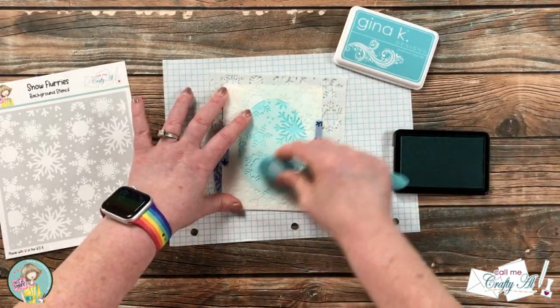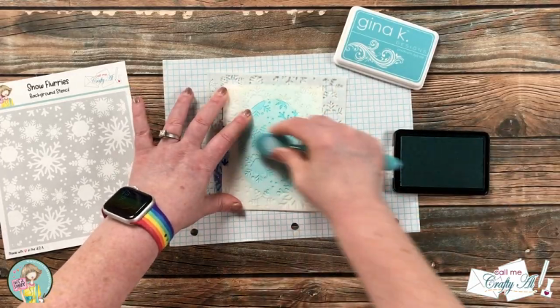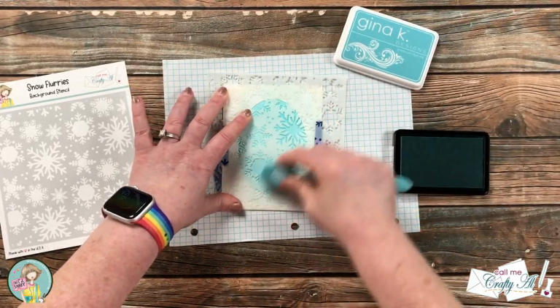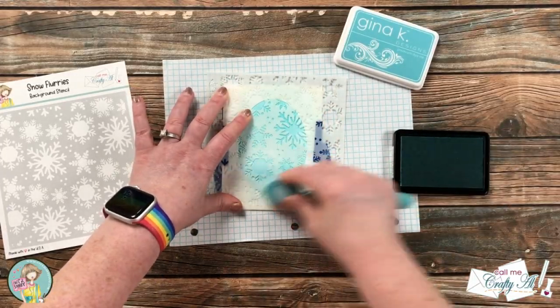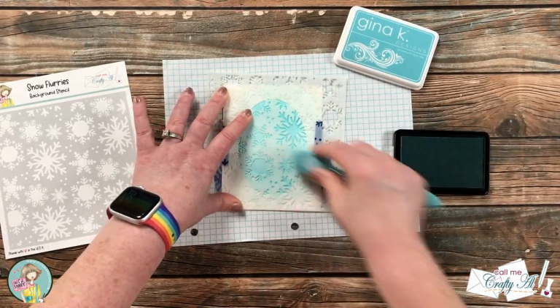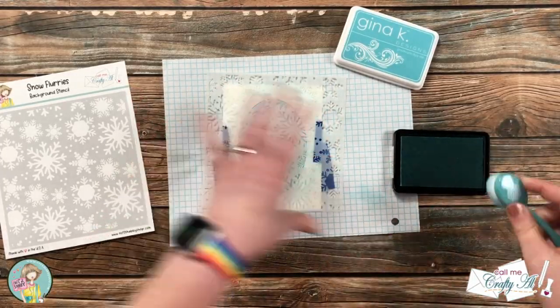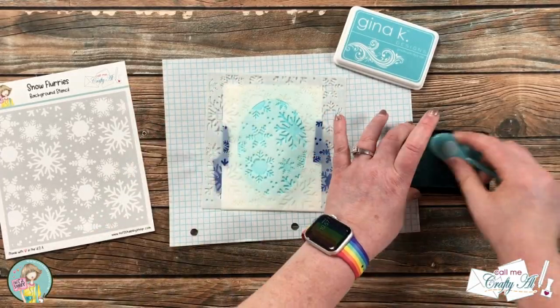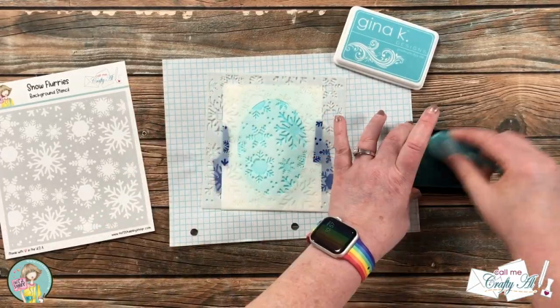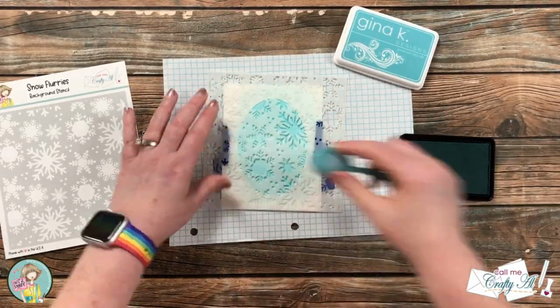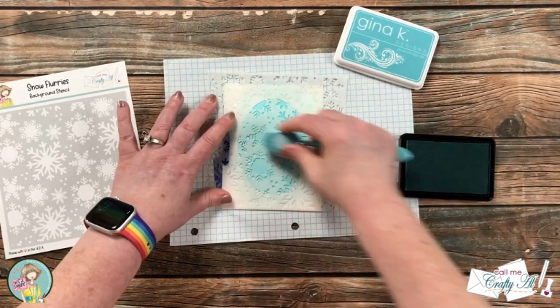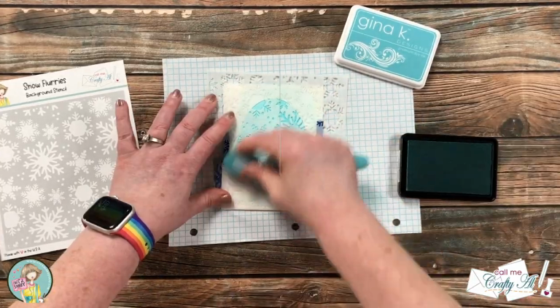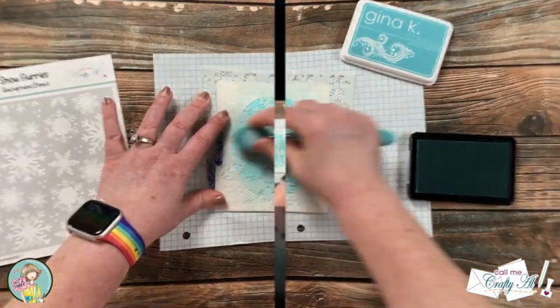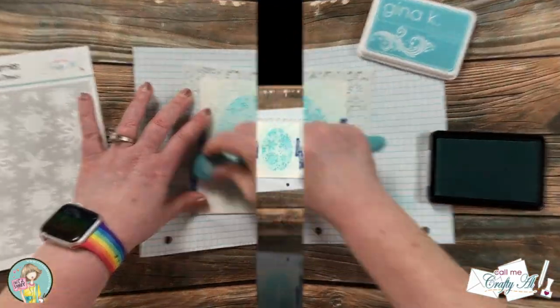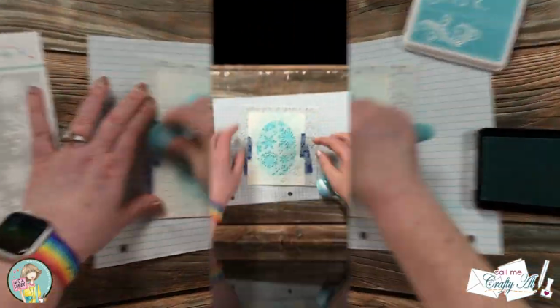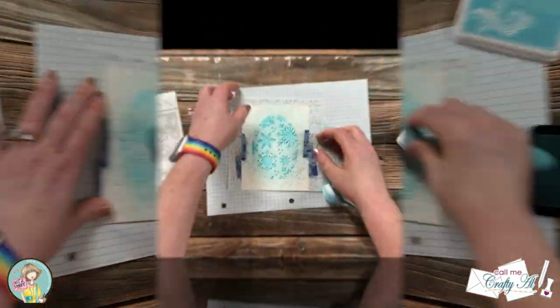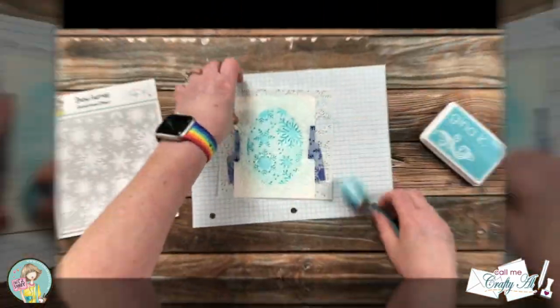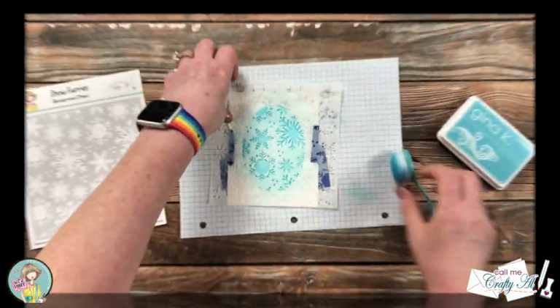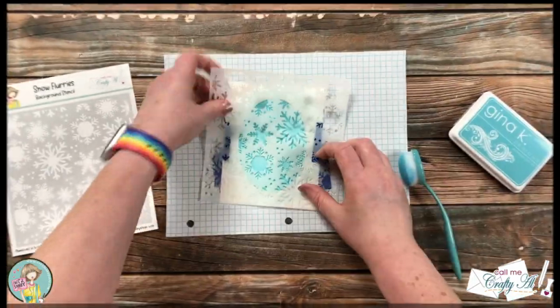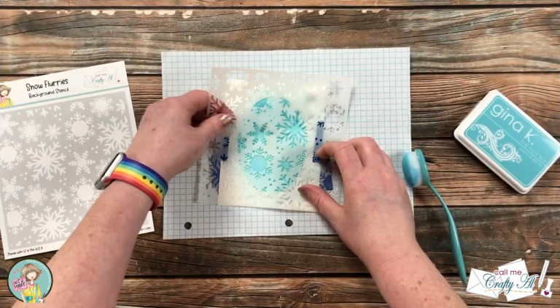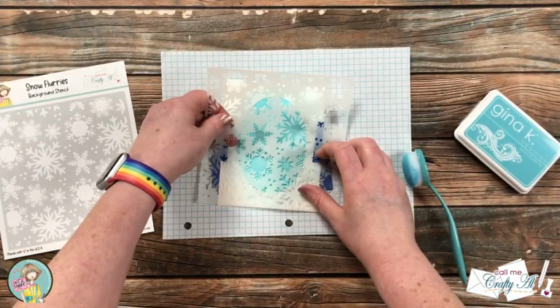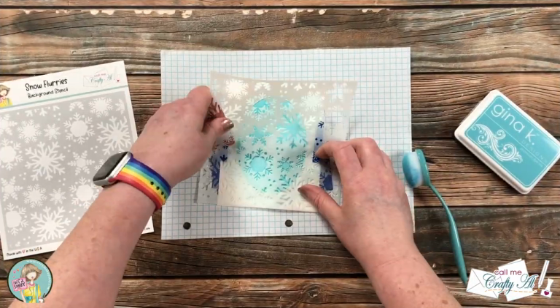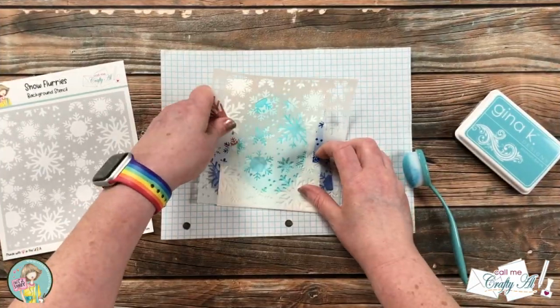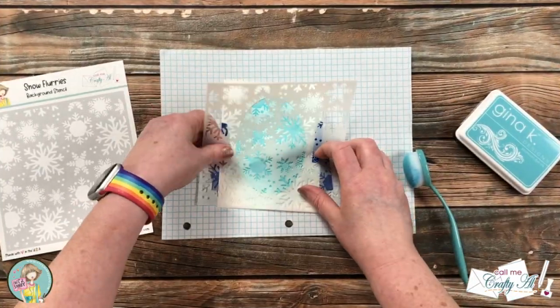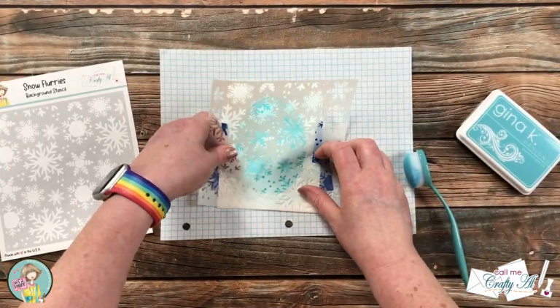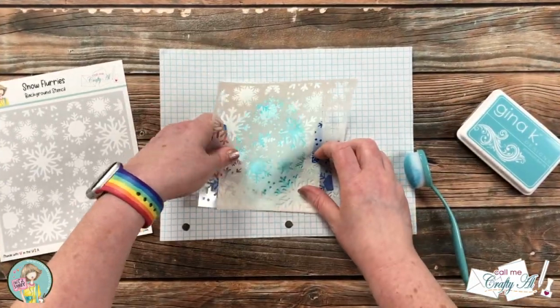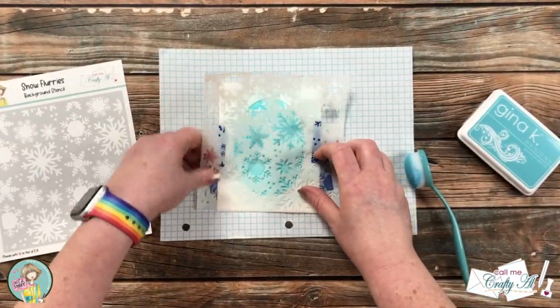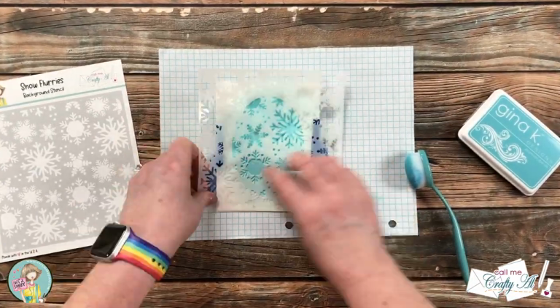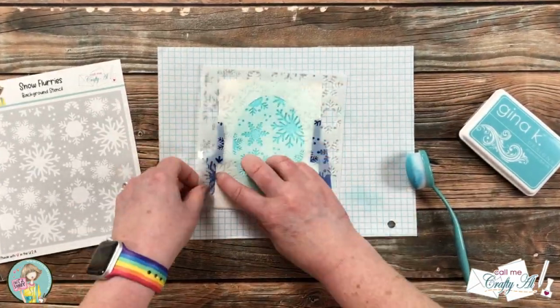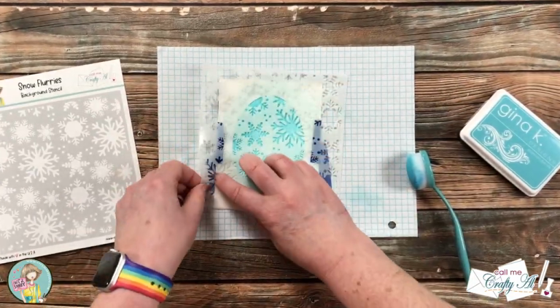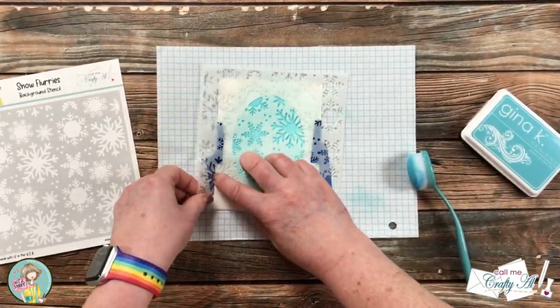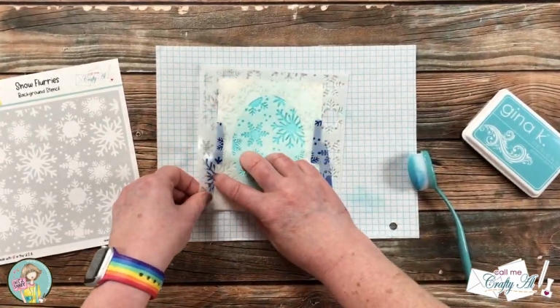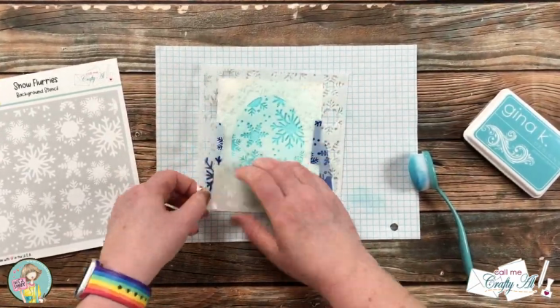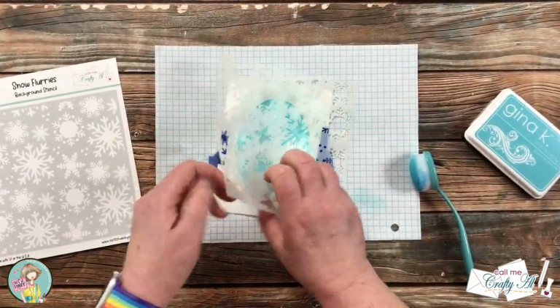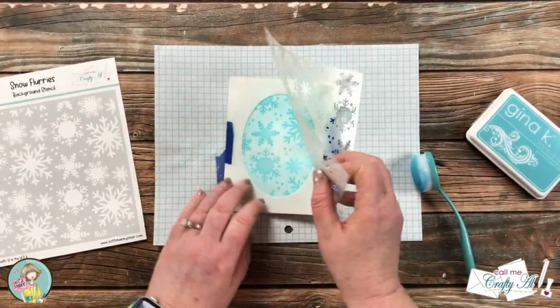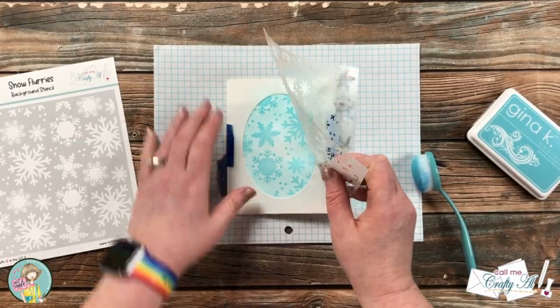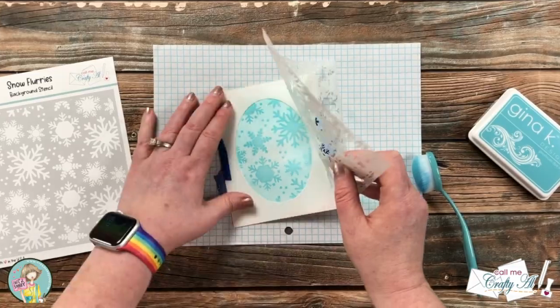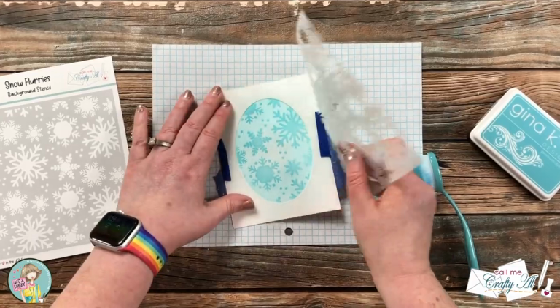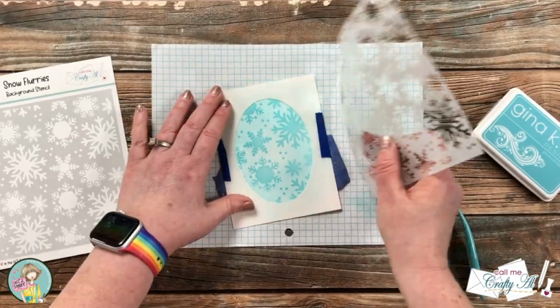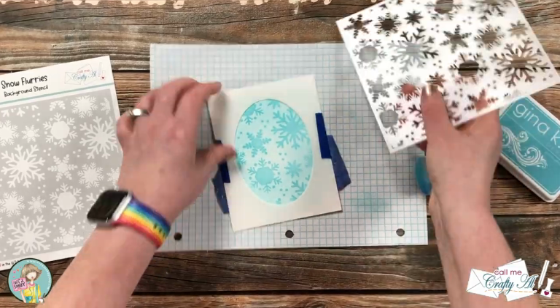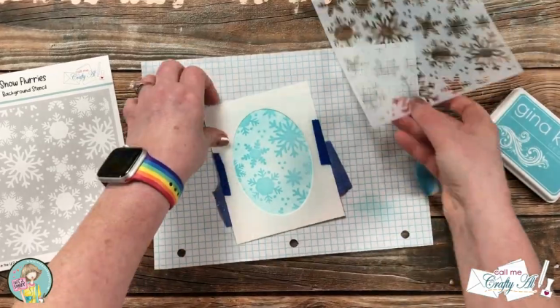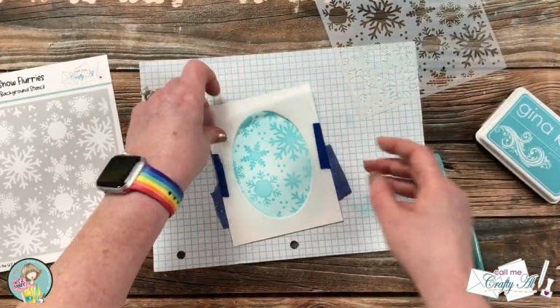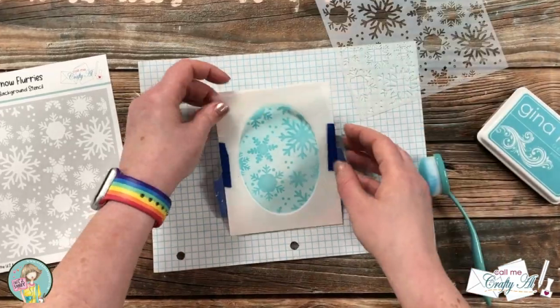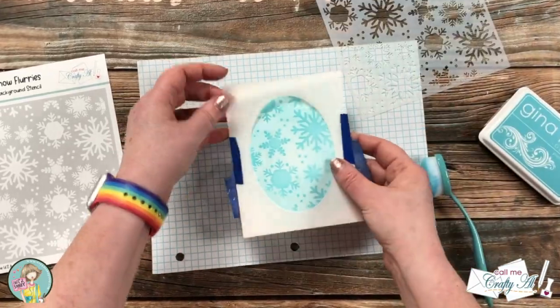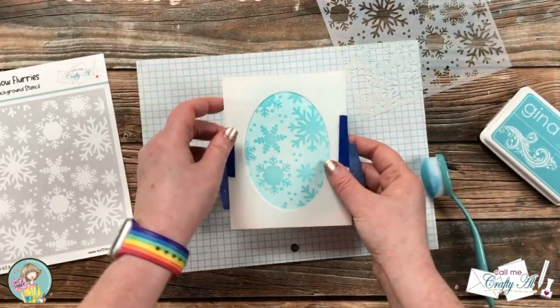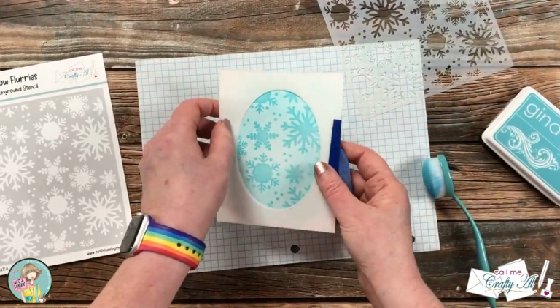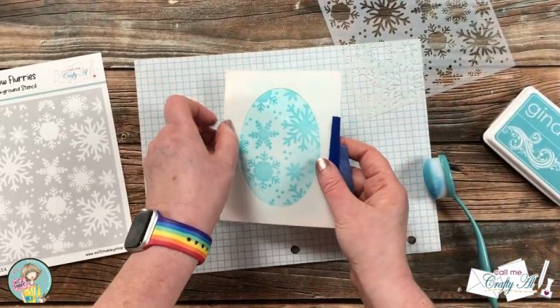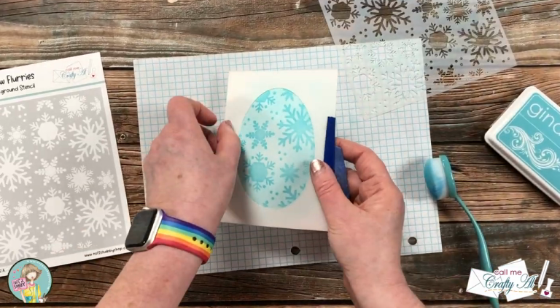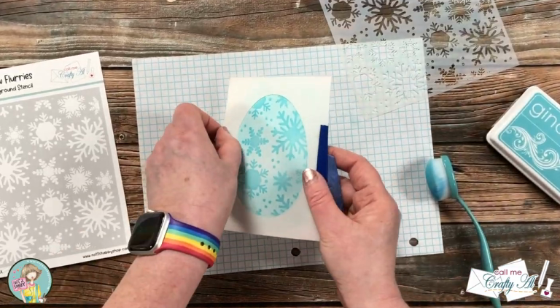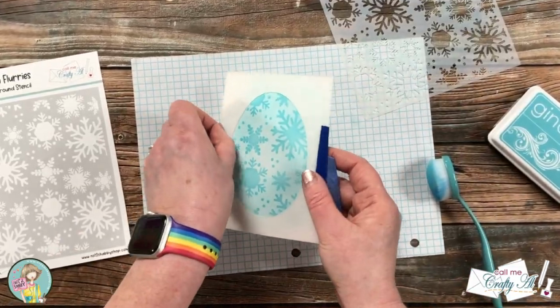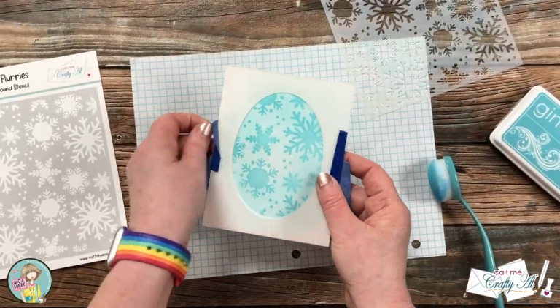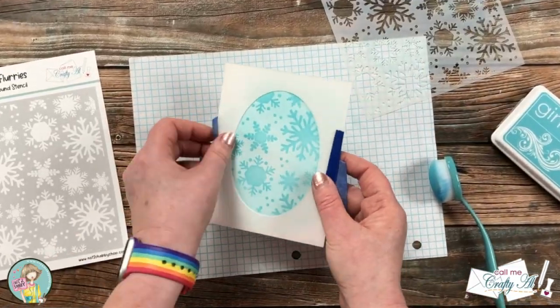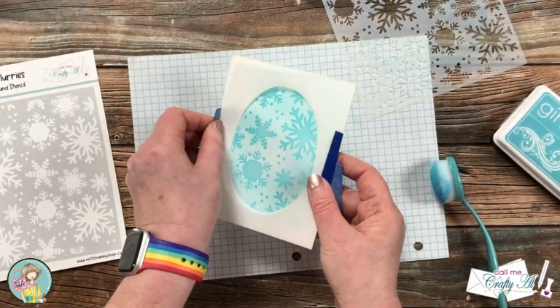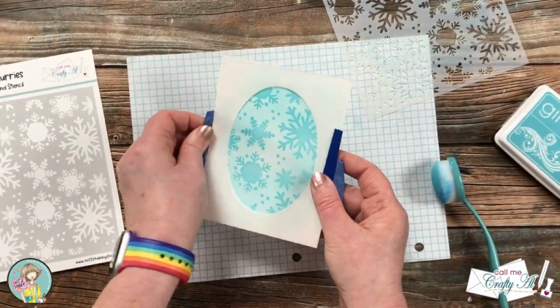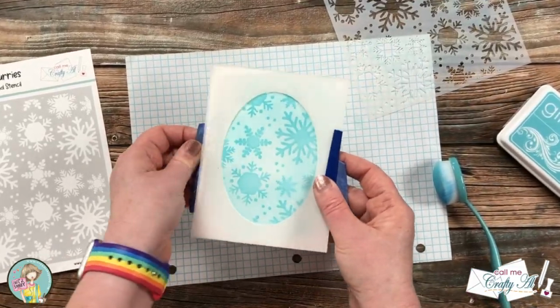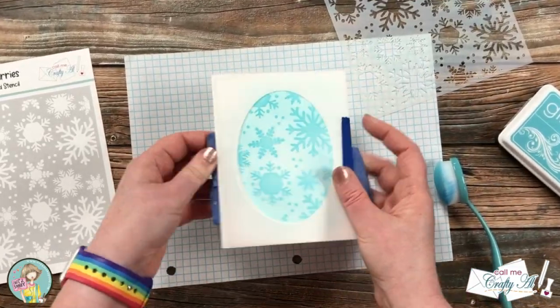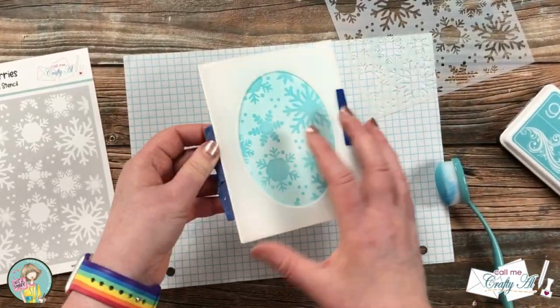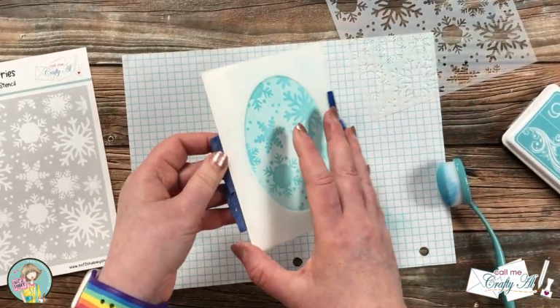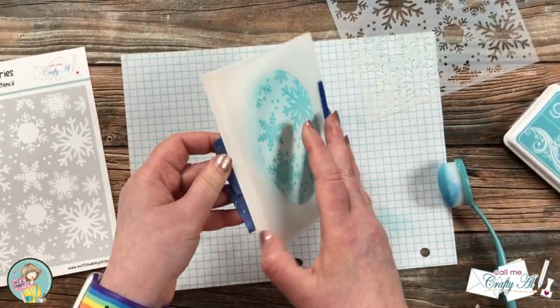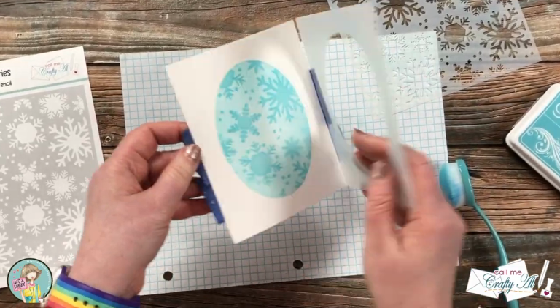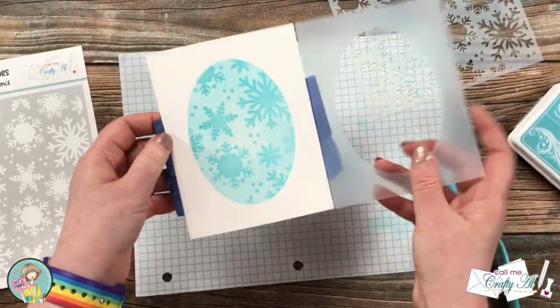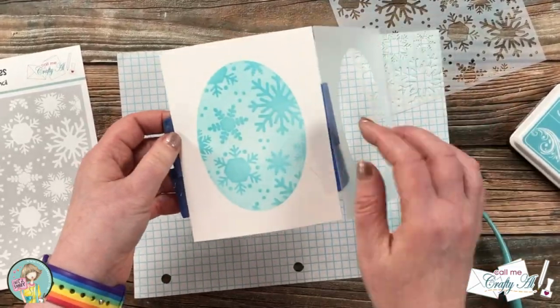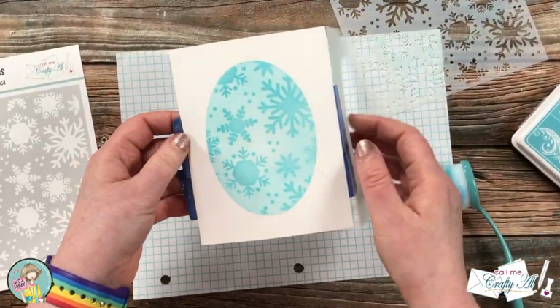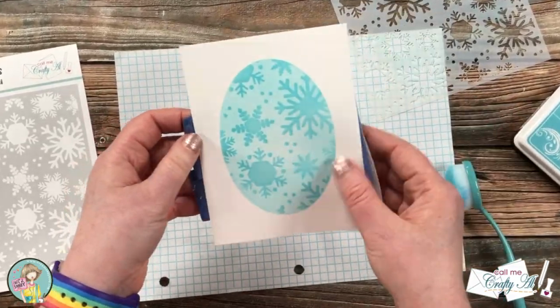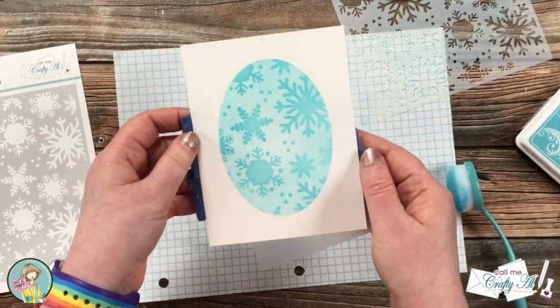Now here is my favorite part — the reveal! Let me know below if that's your favorite part of stenciling too!